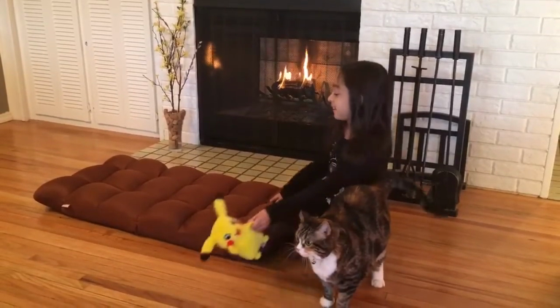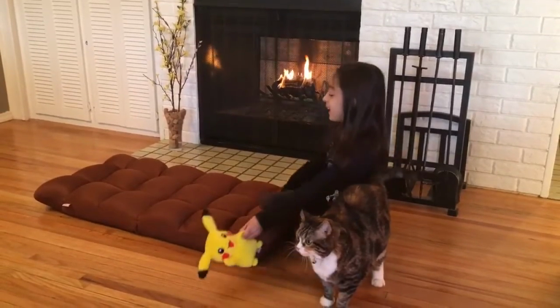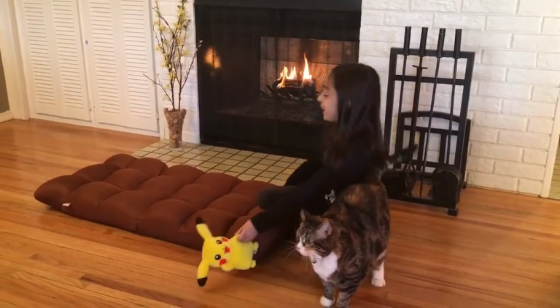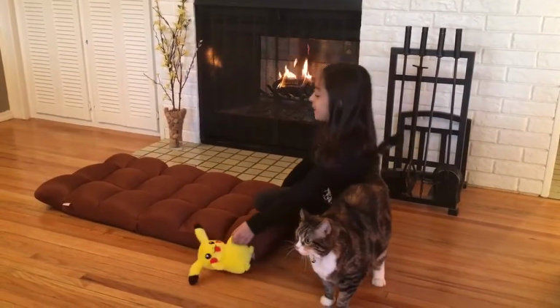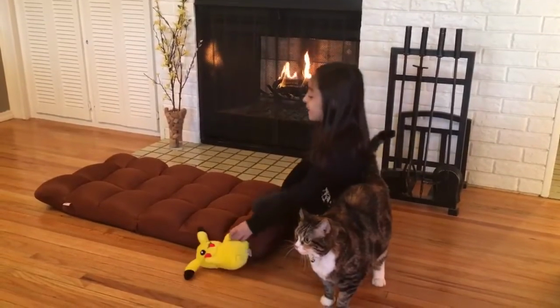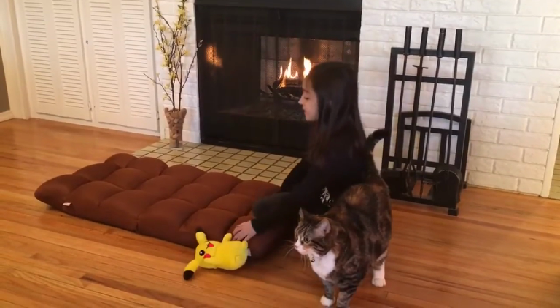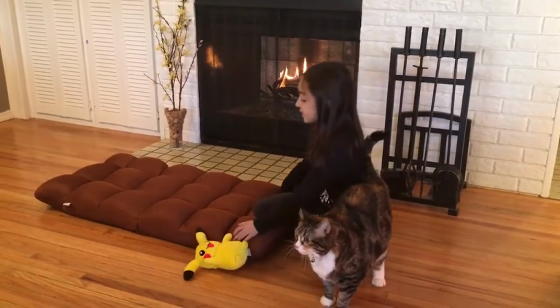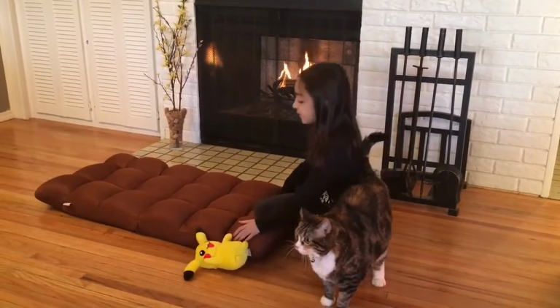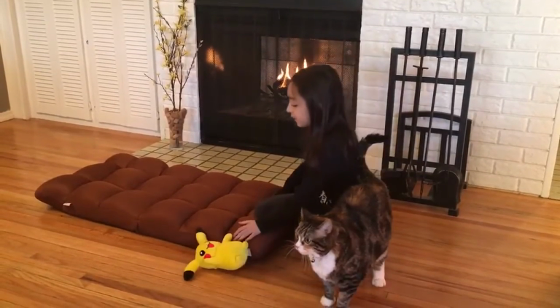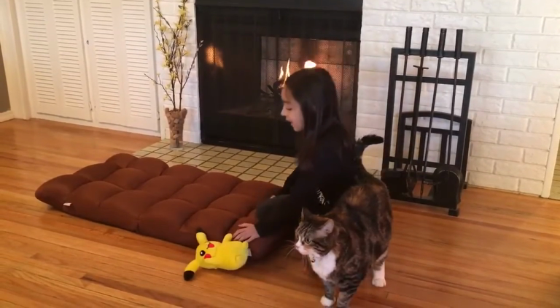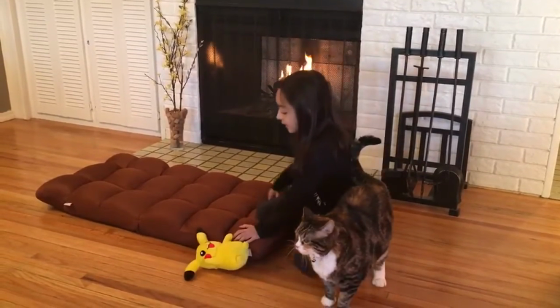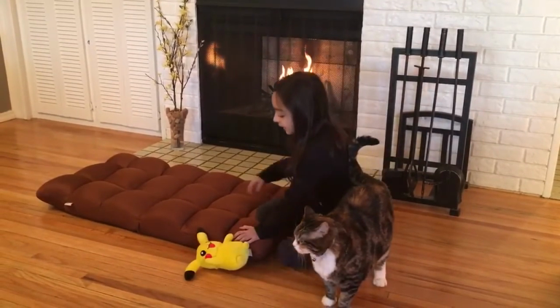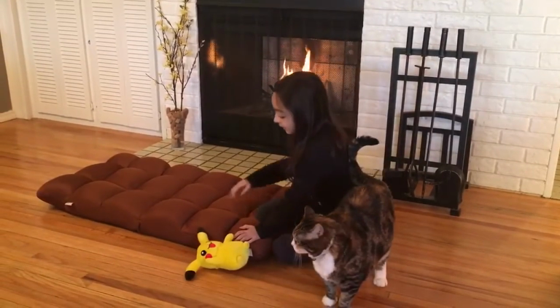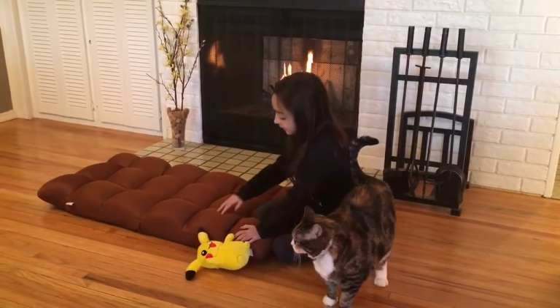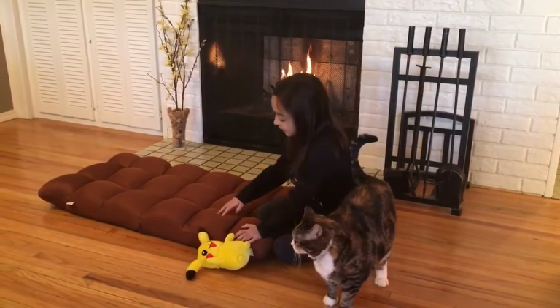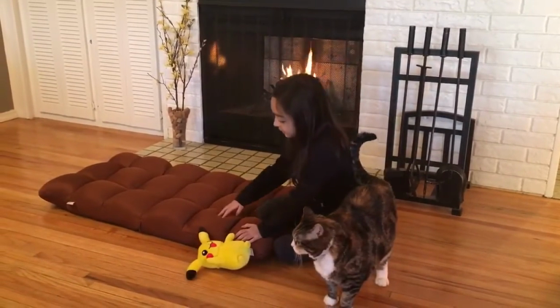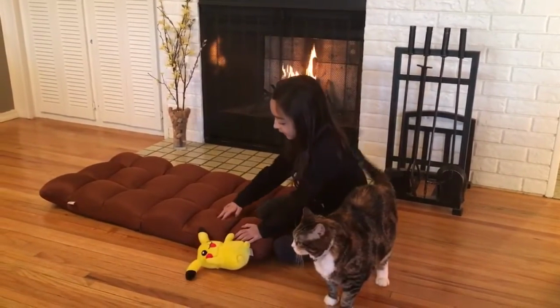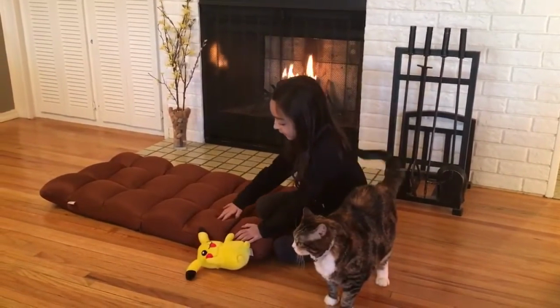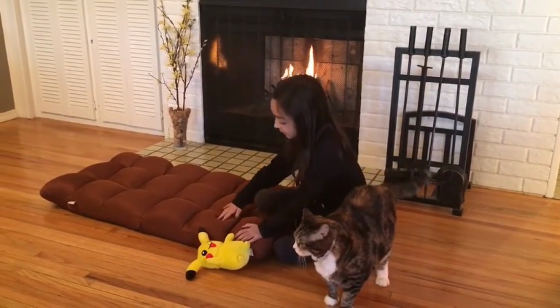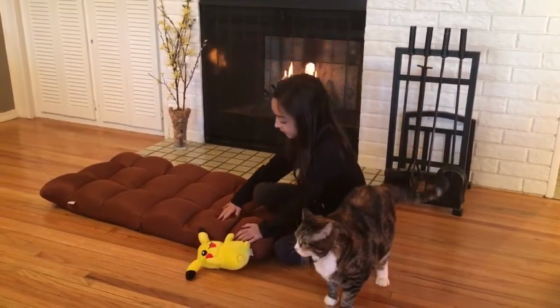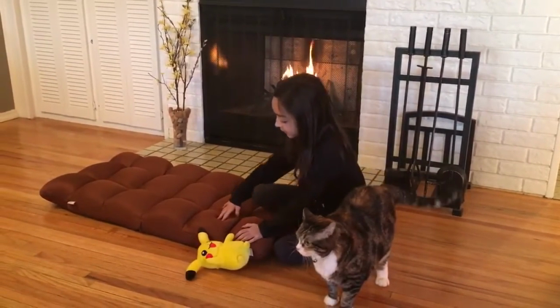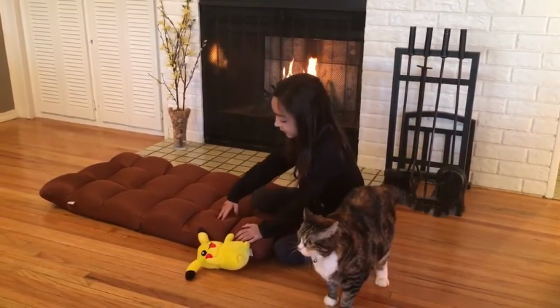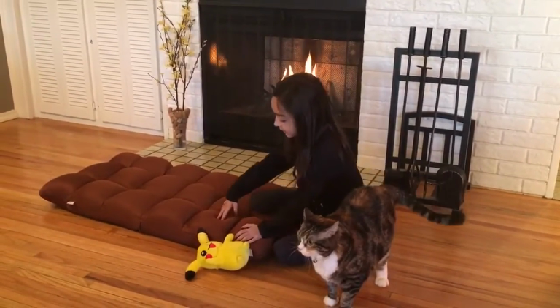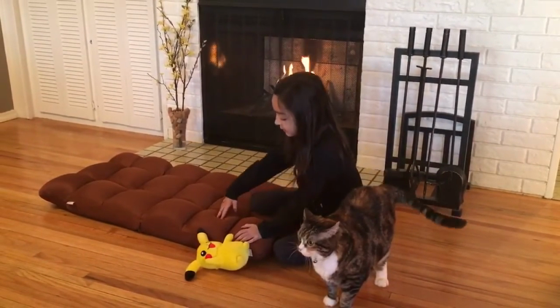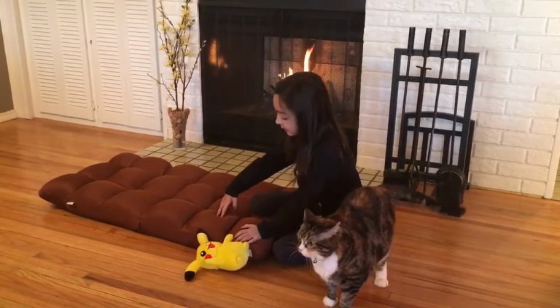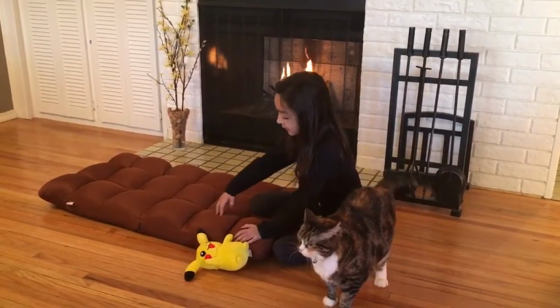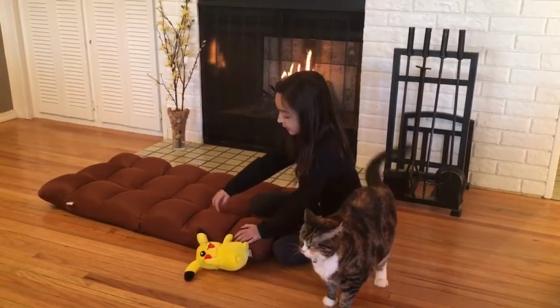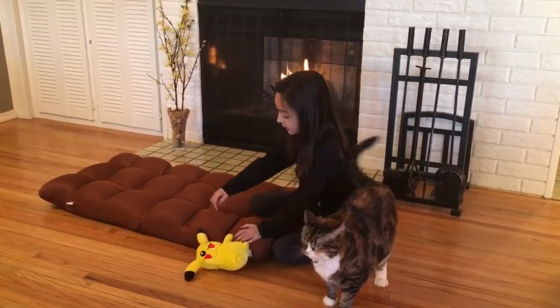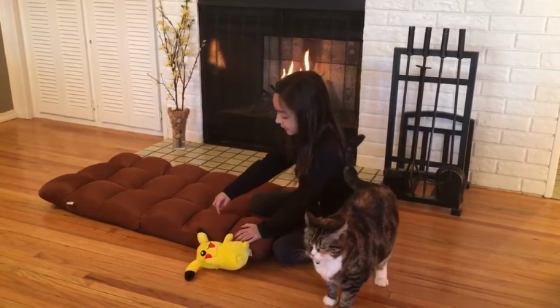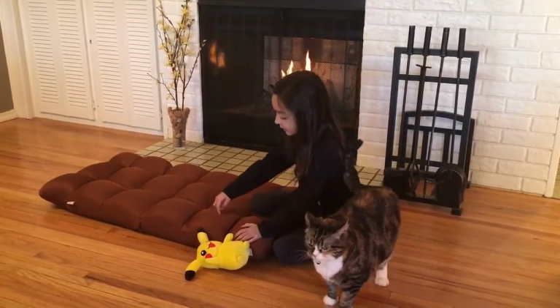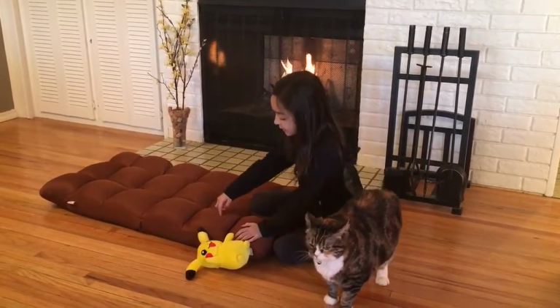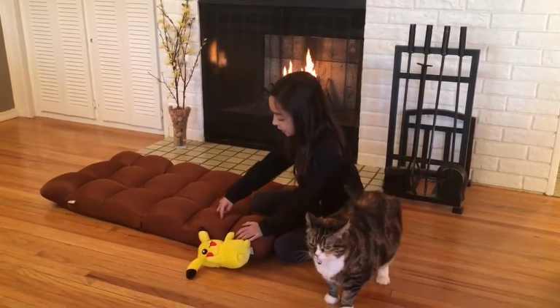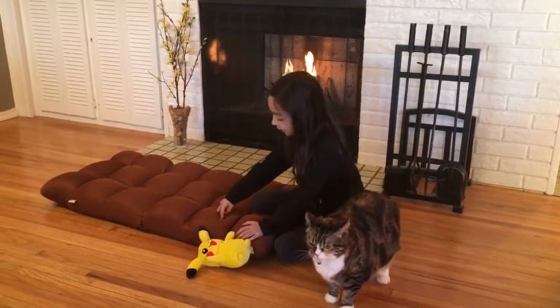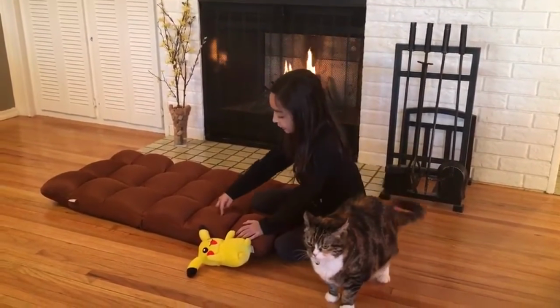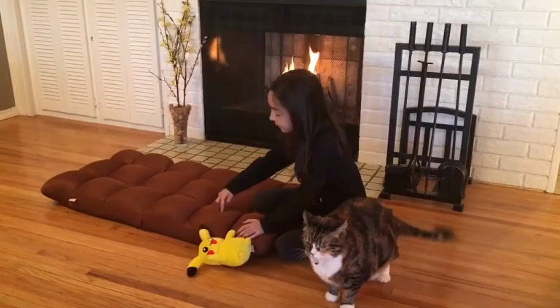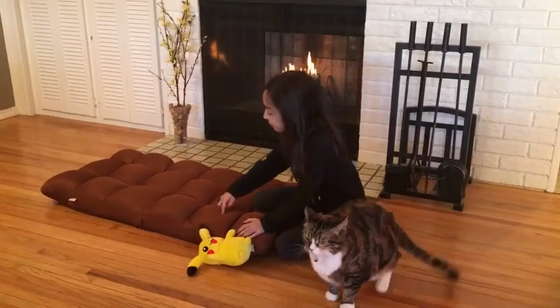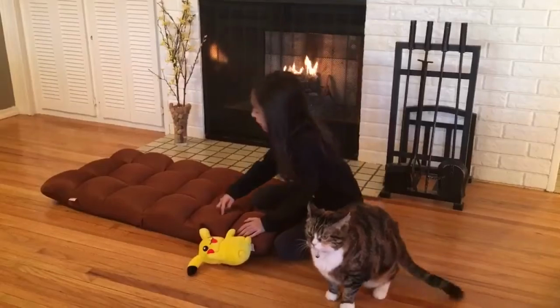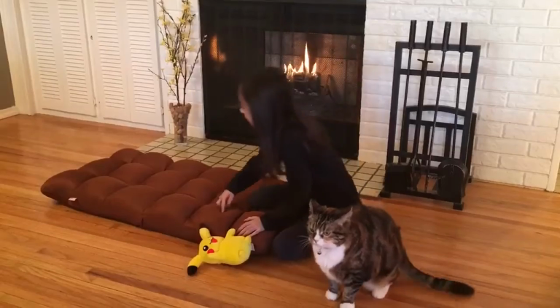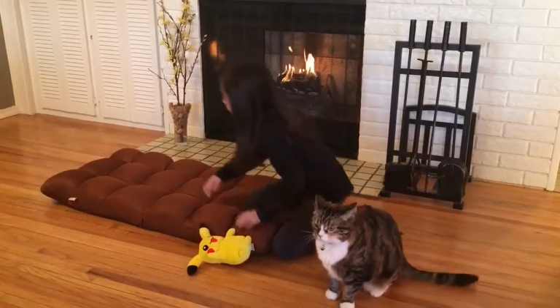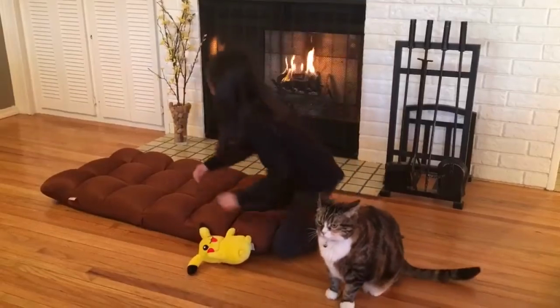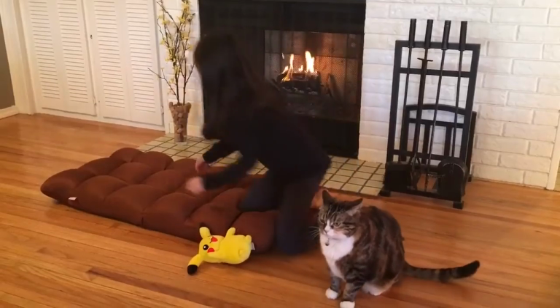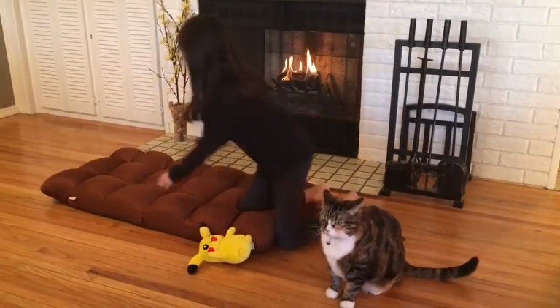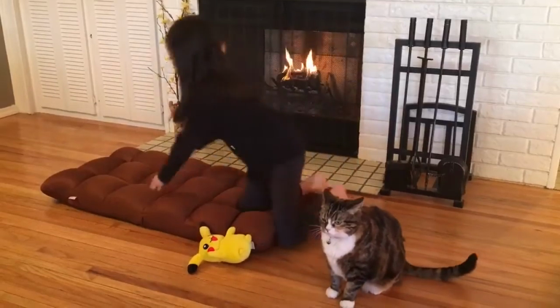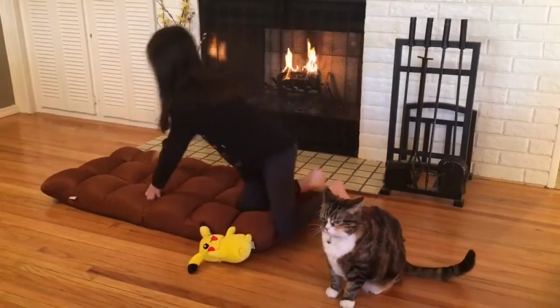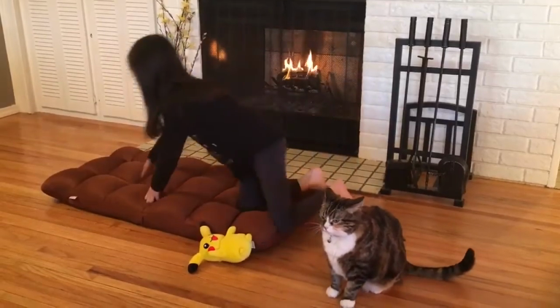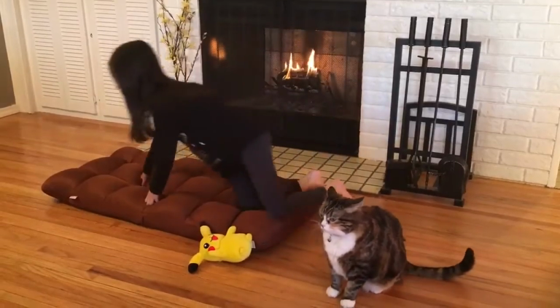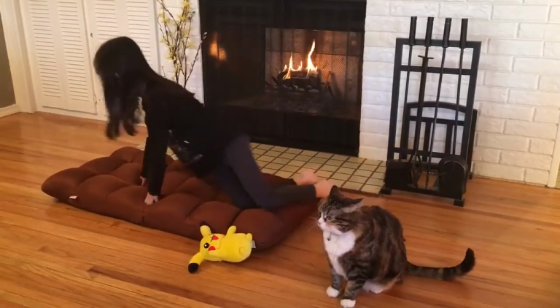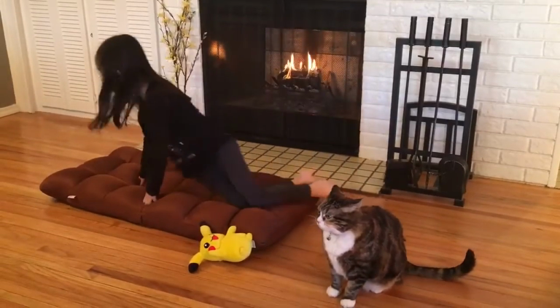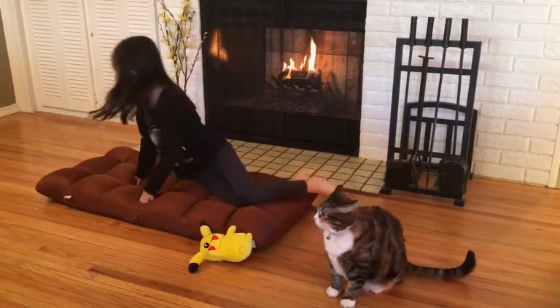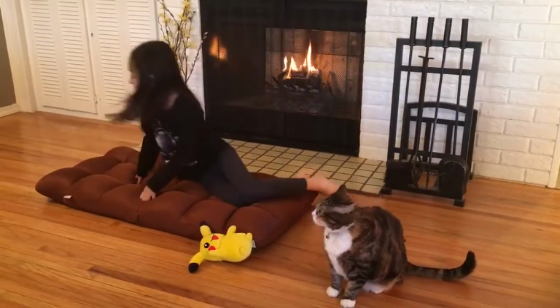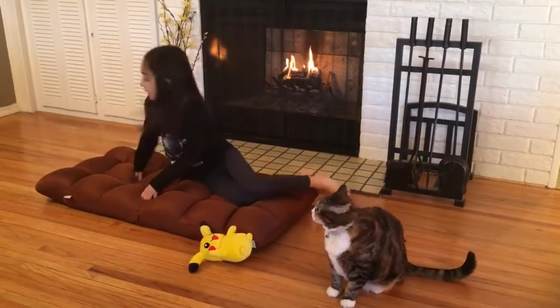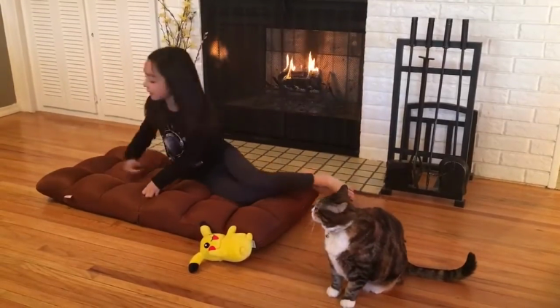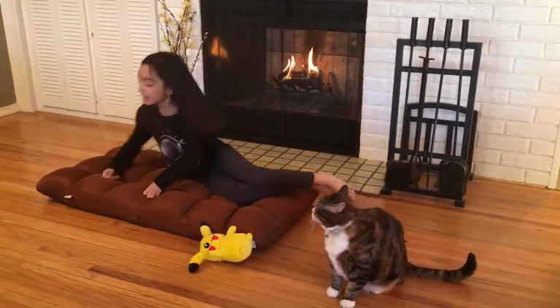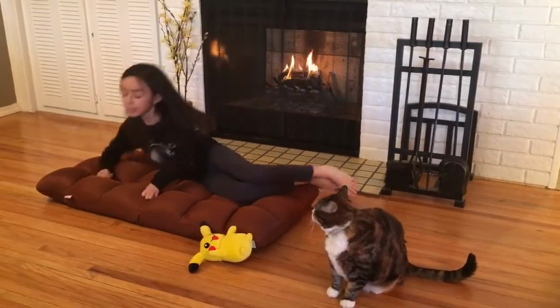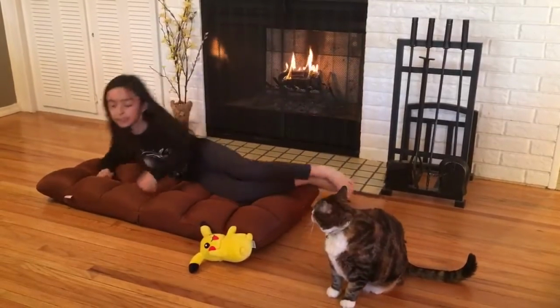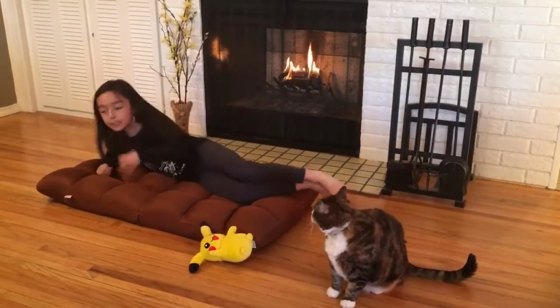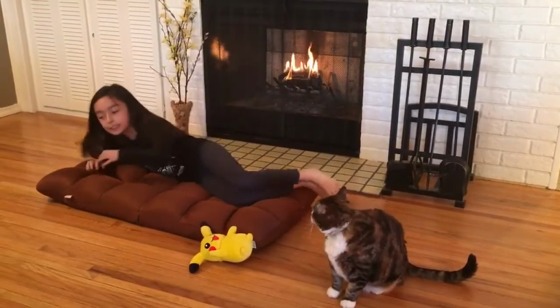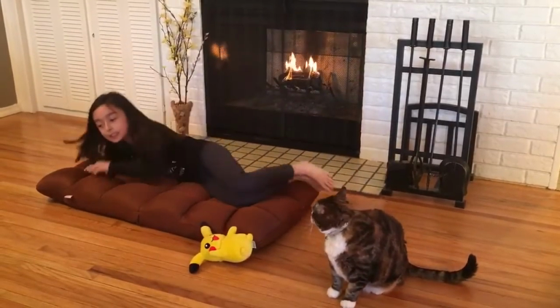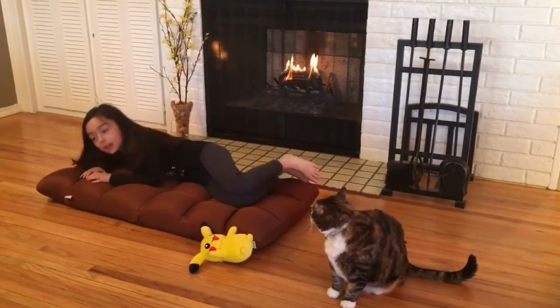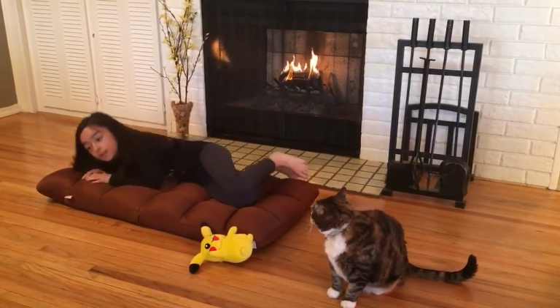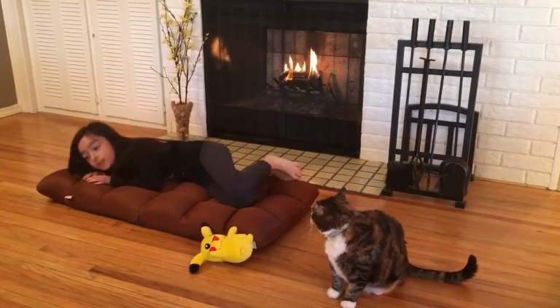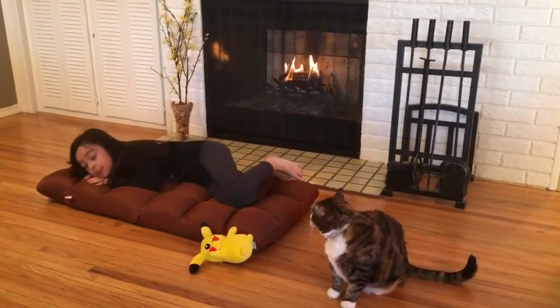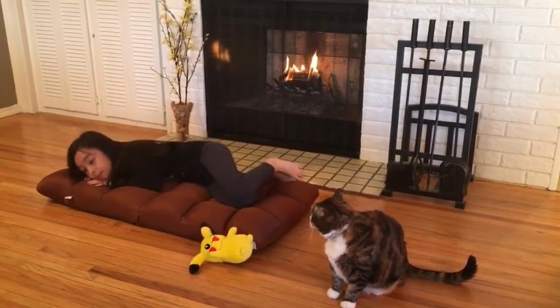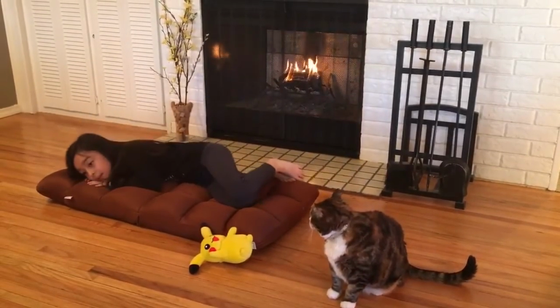Okay, so I like this chair because it is soft and puffy and it acts like a bed. It's comfortable.